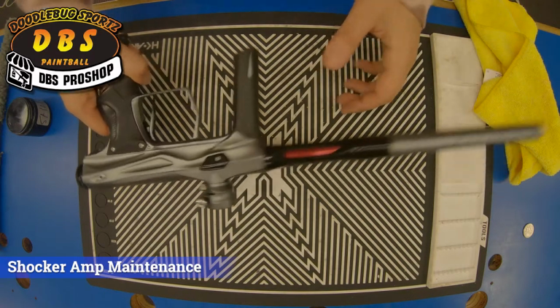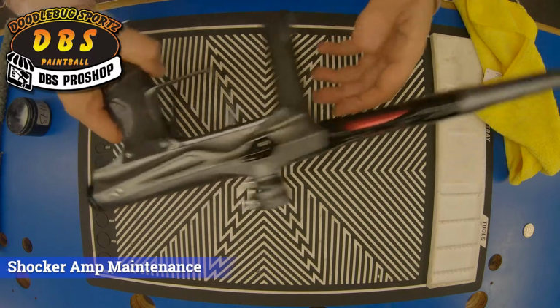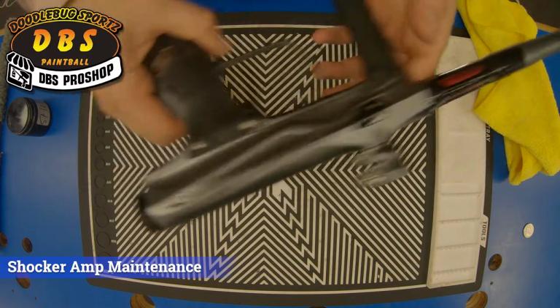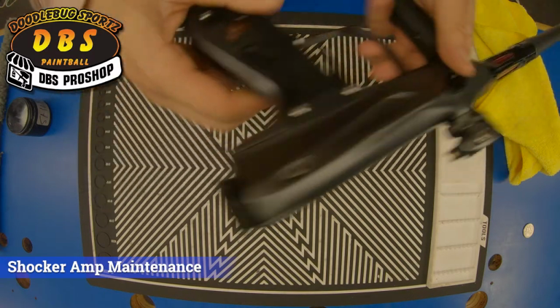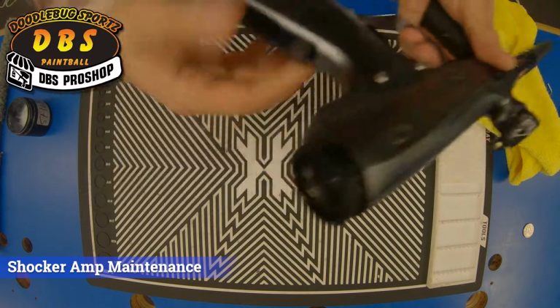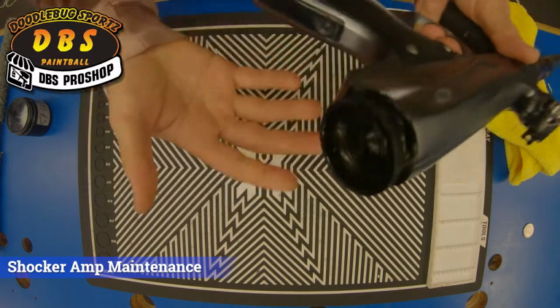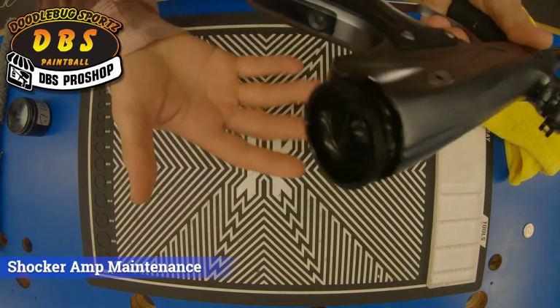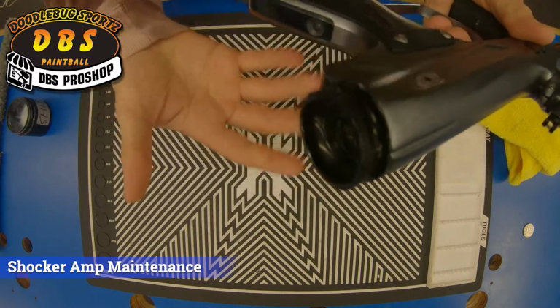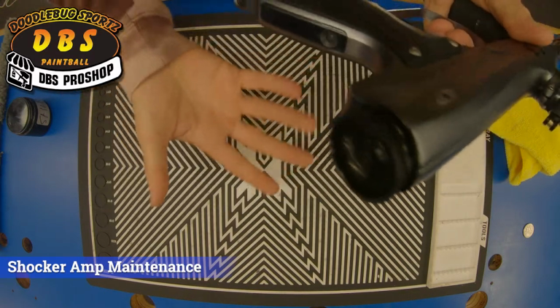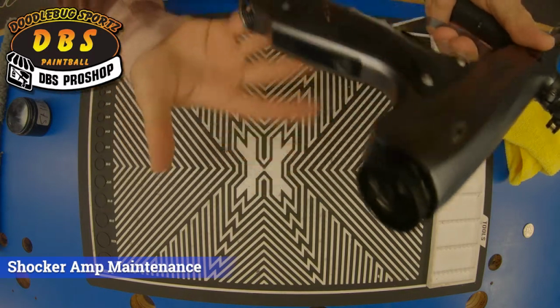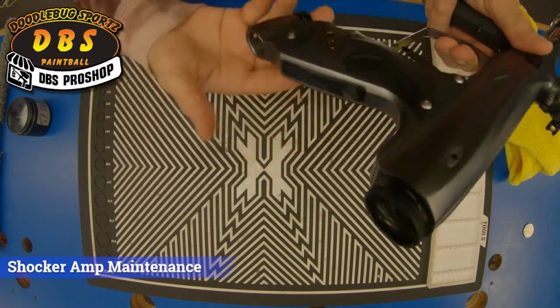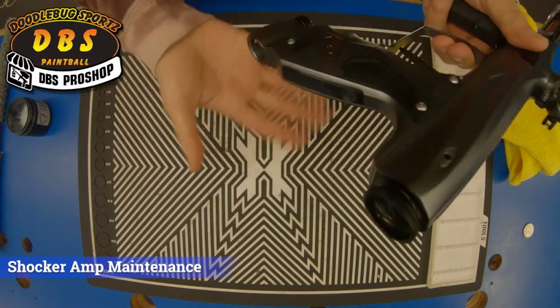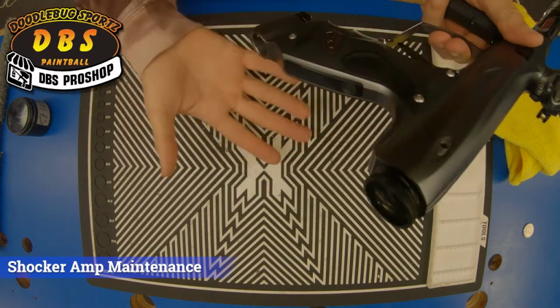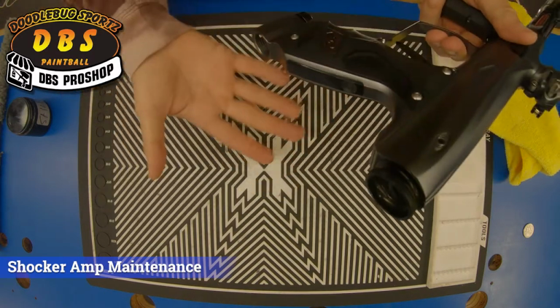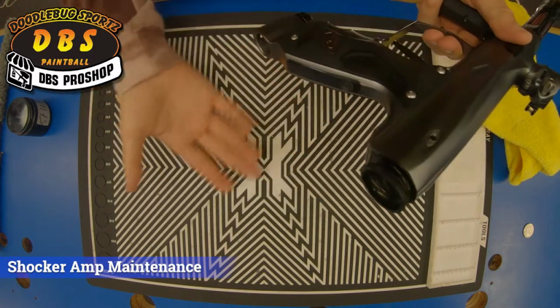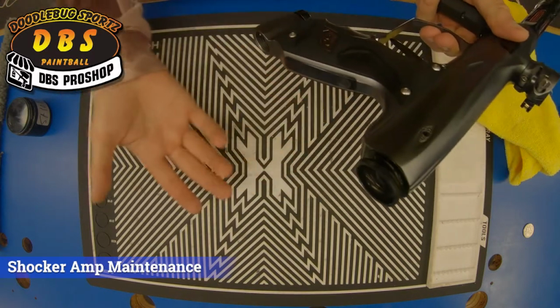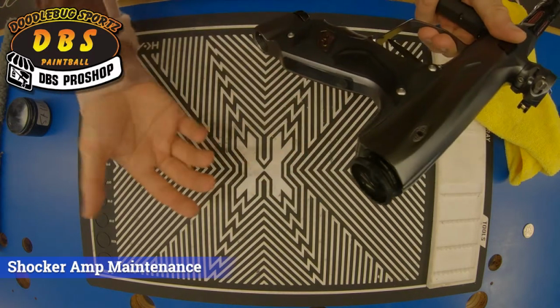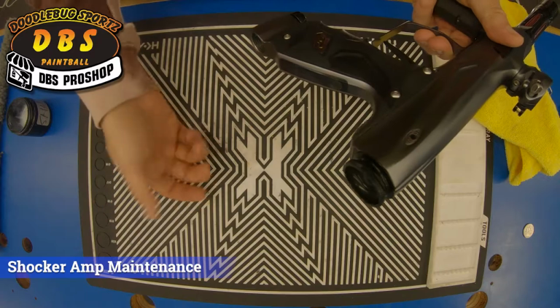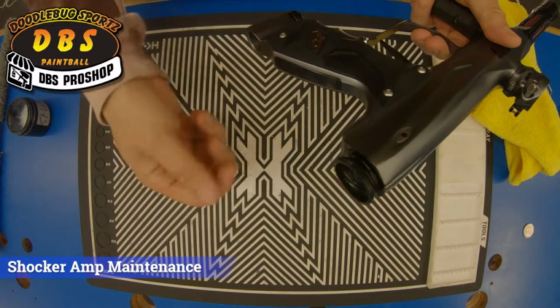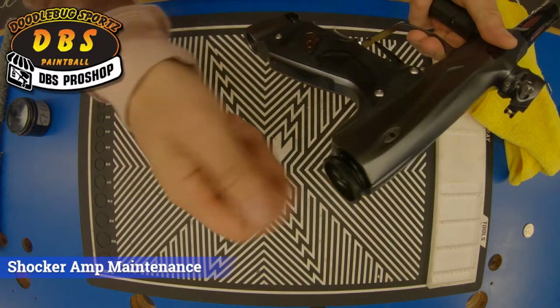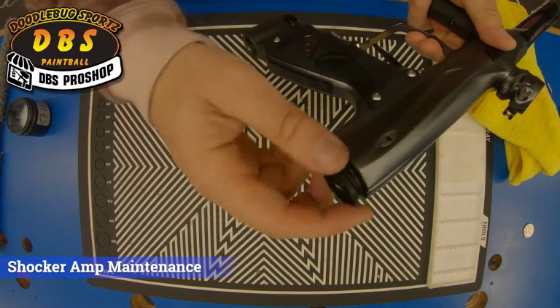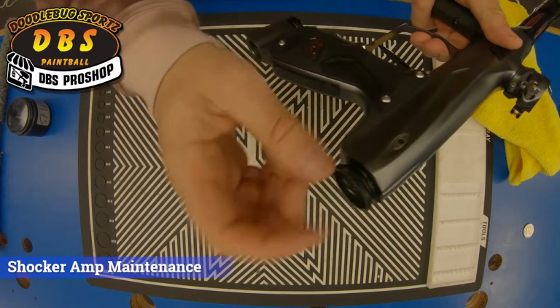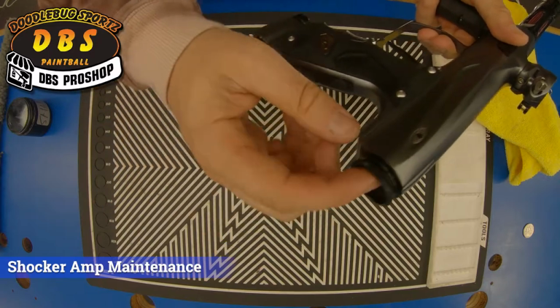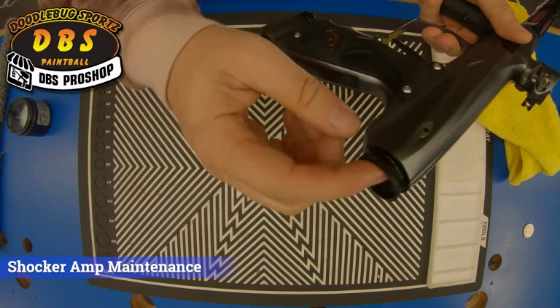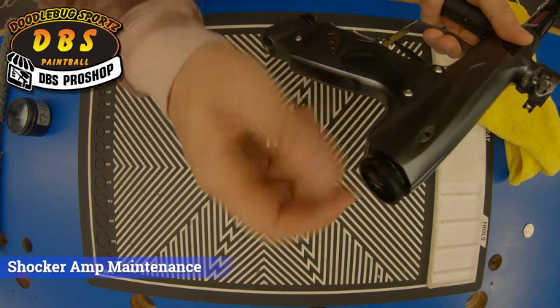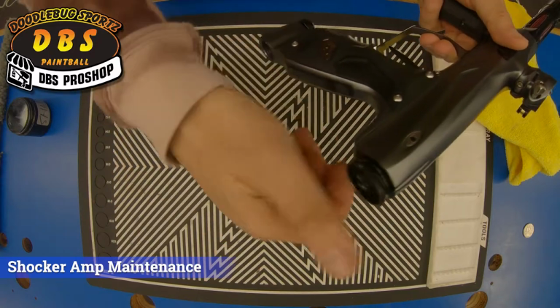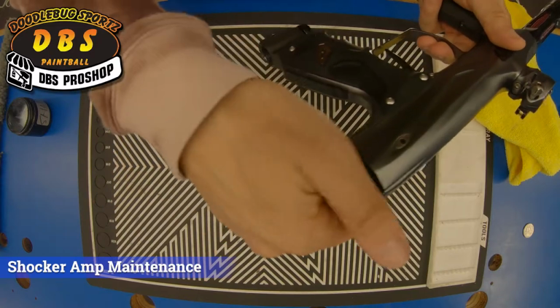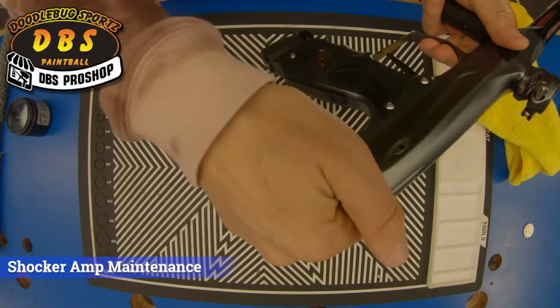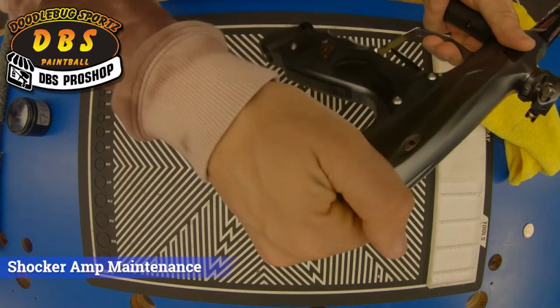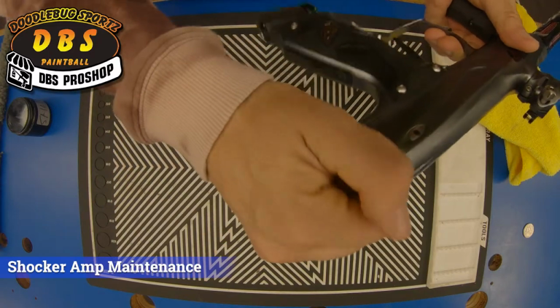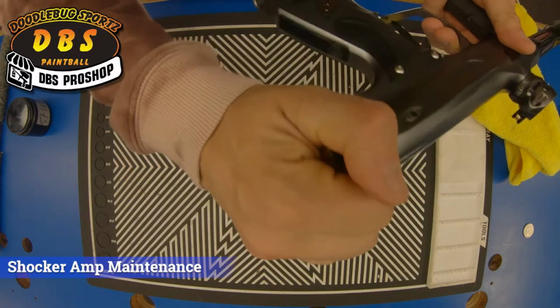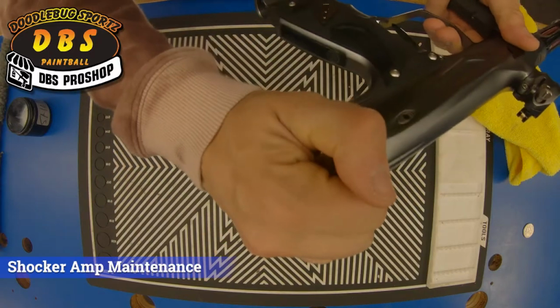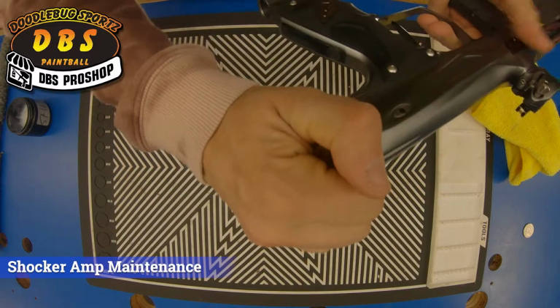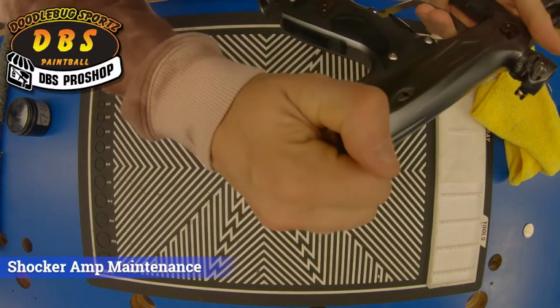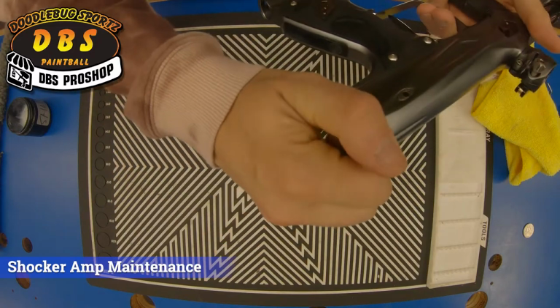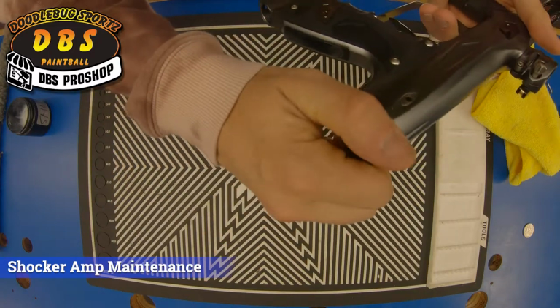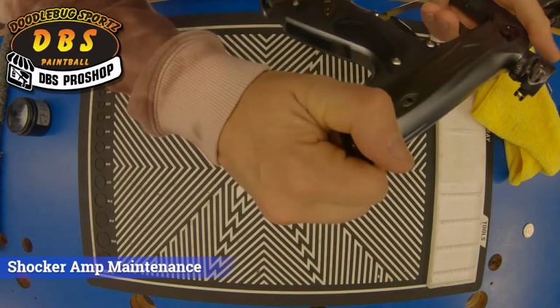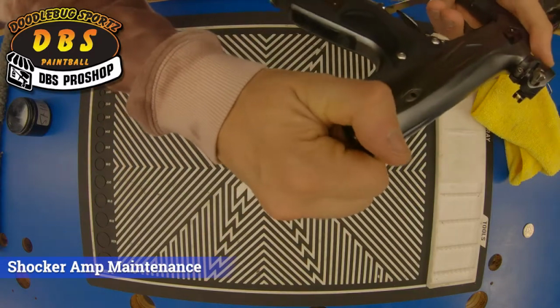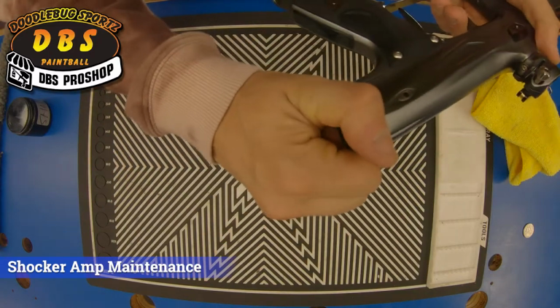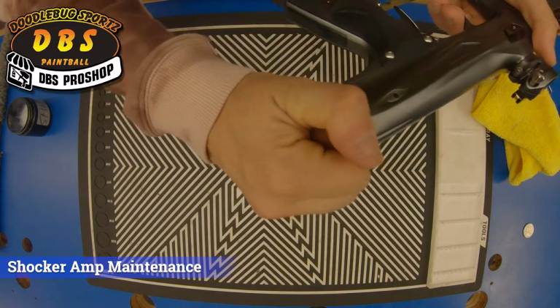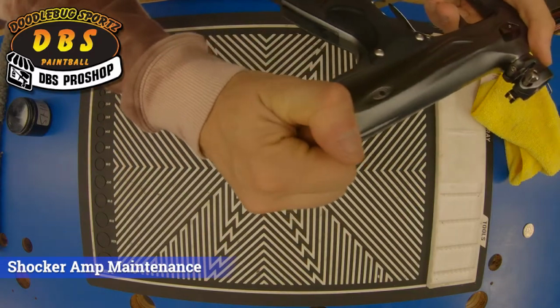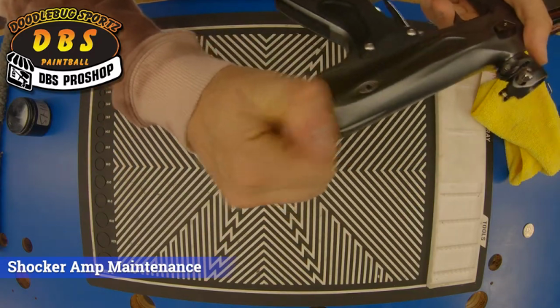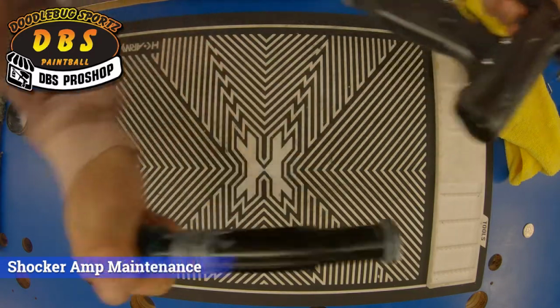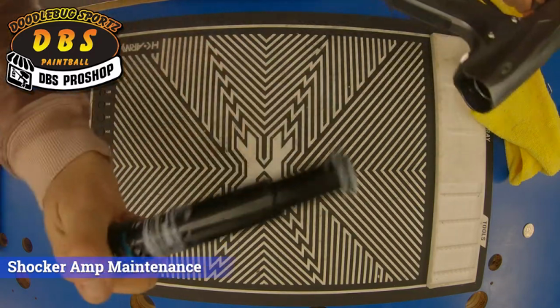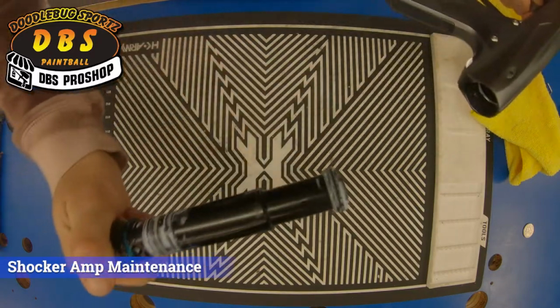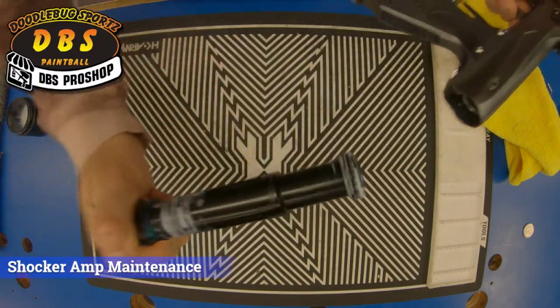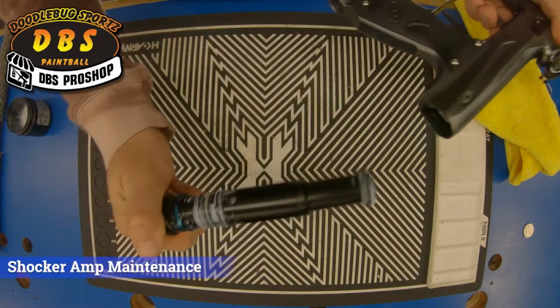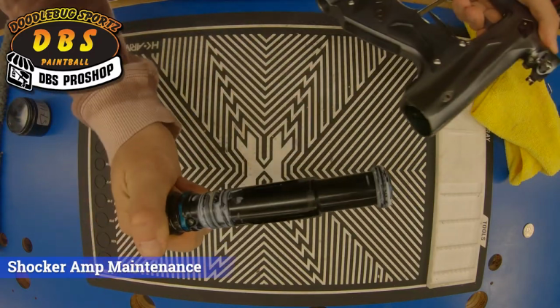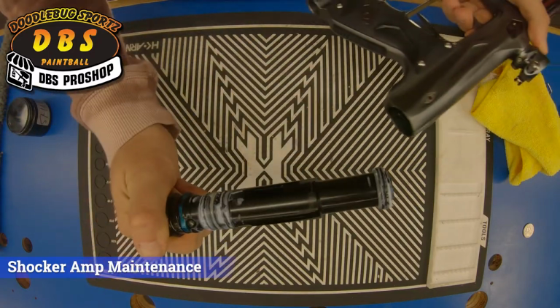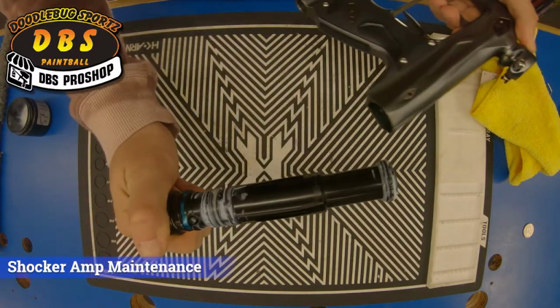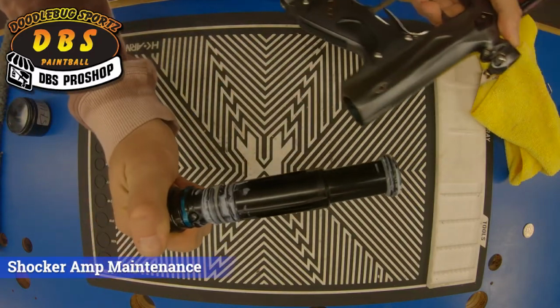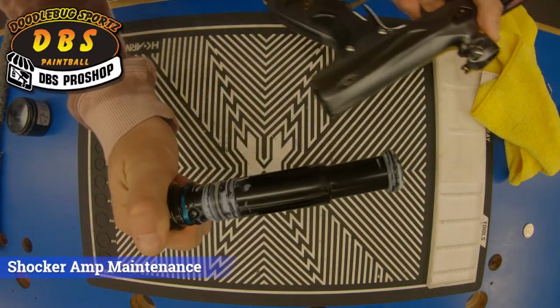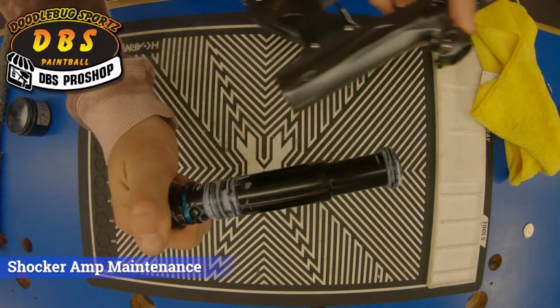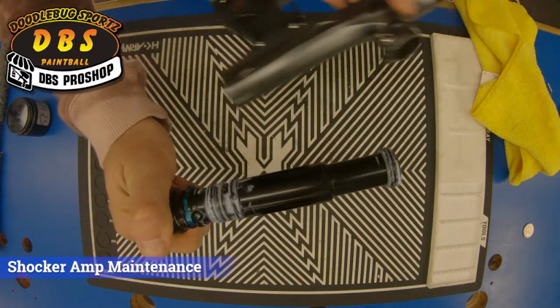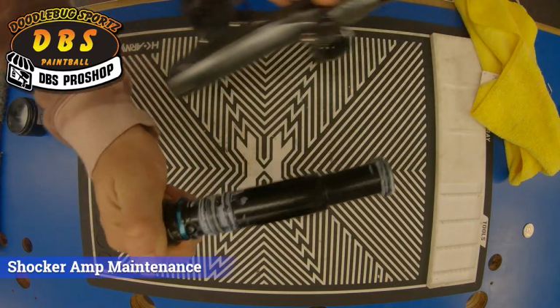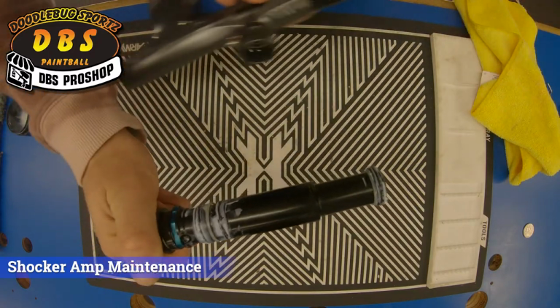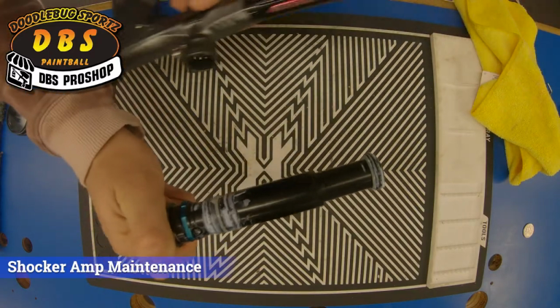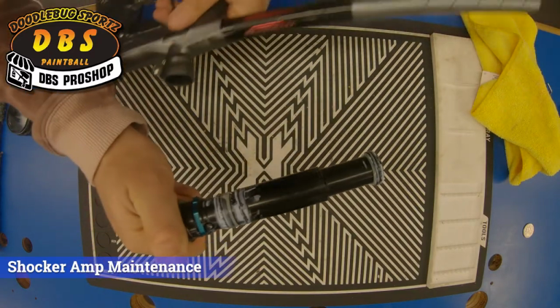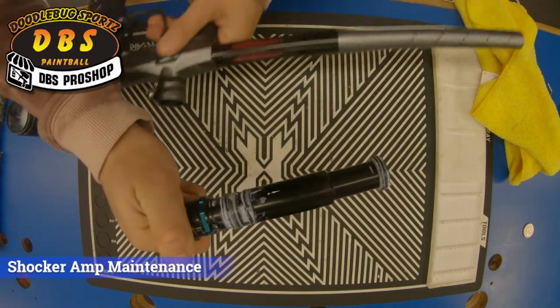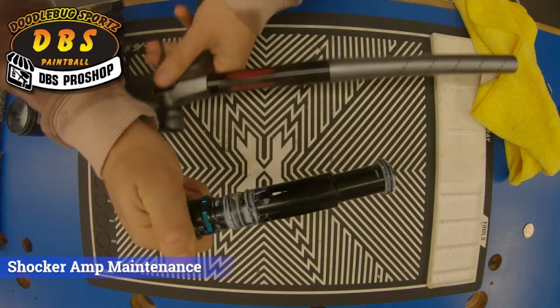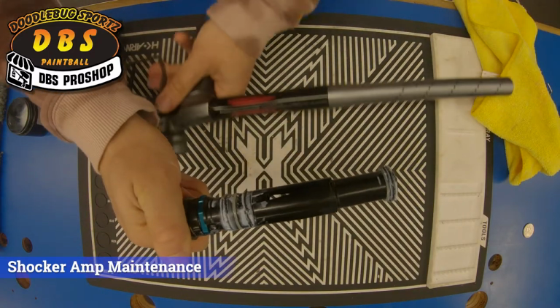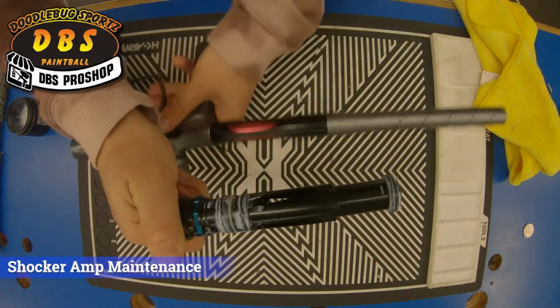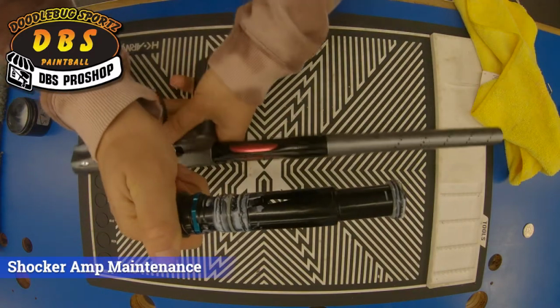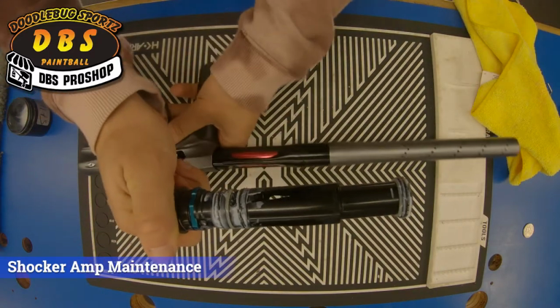On the back cap here, we want to make sure the gun is fully degassed. We're going to take the back cap and twist it to the left. That allows us to pull the bolt assembly directly out, like so.